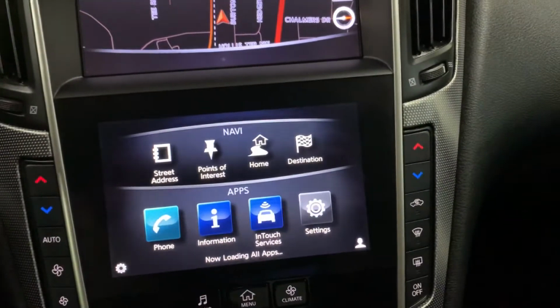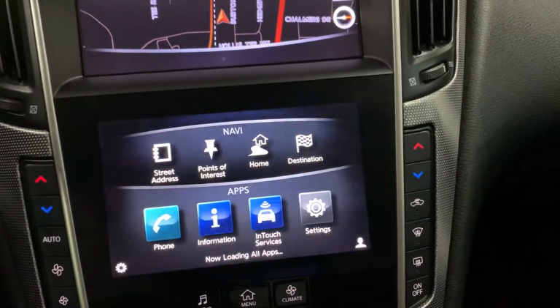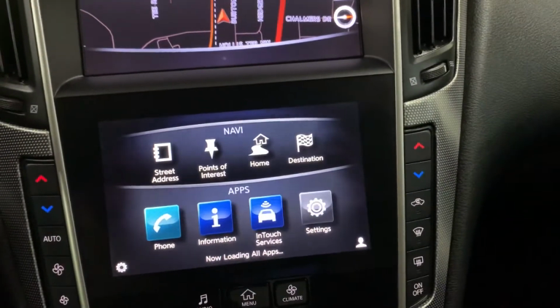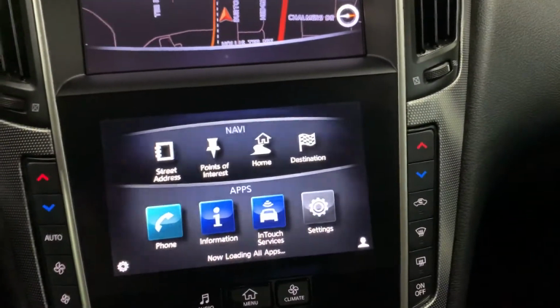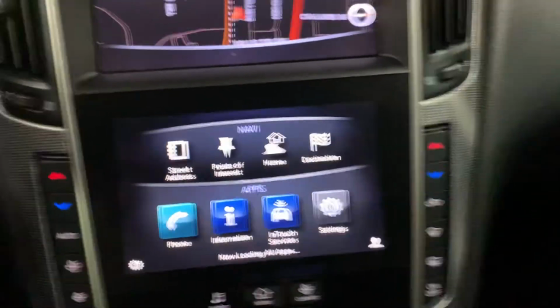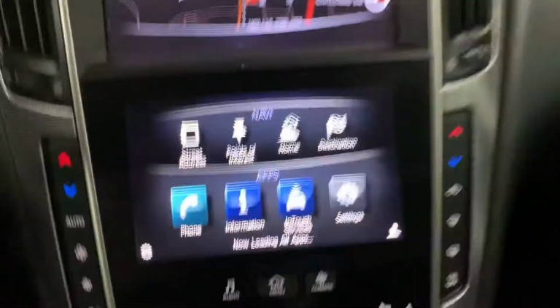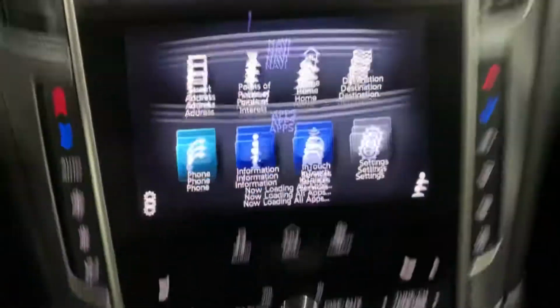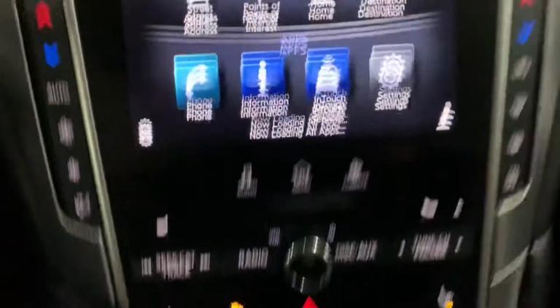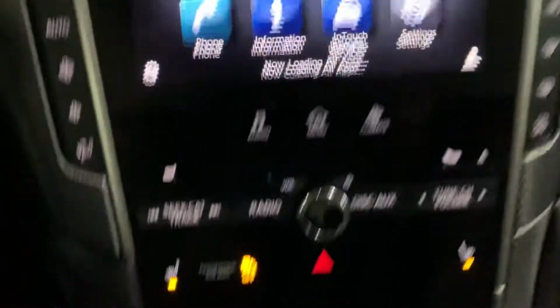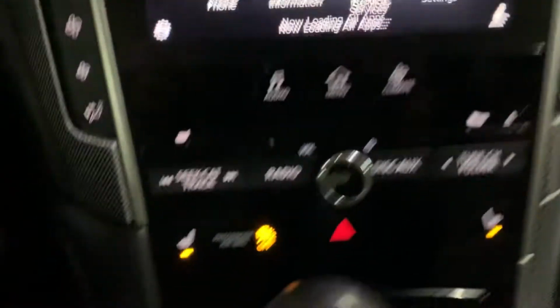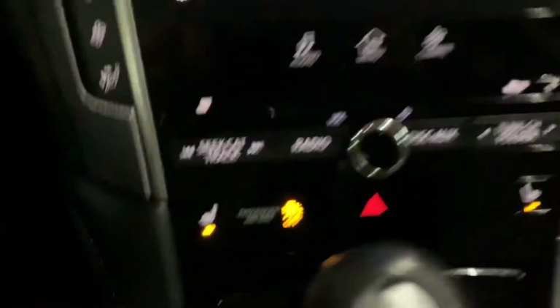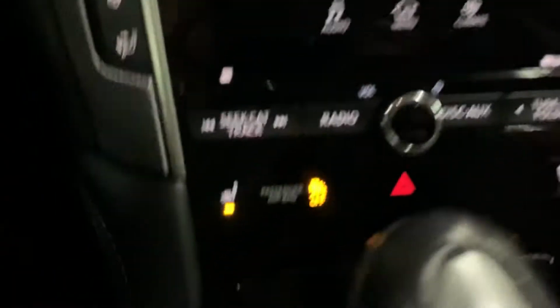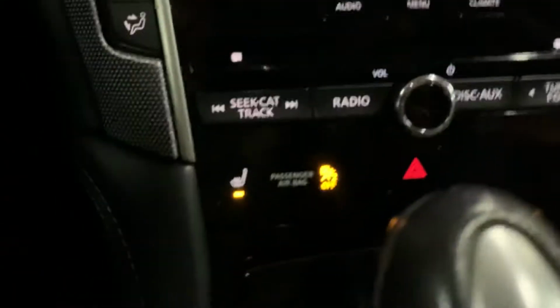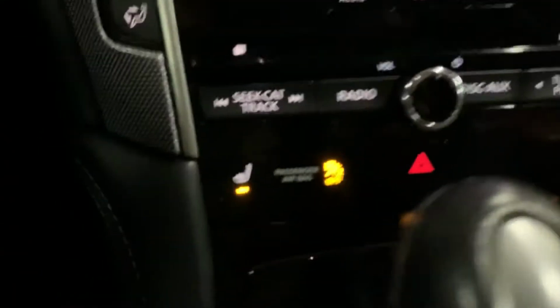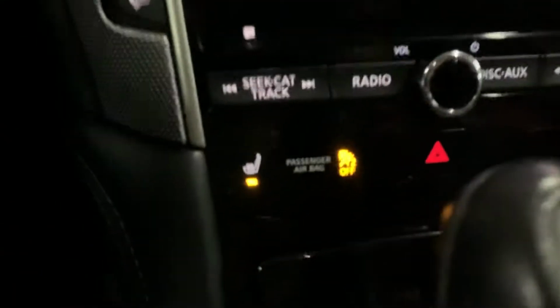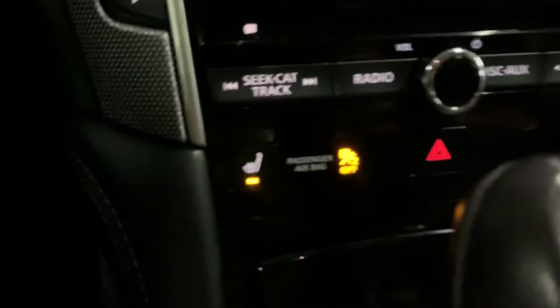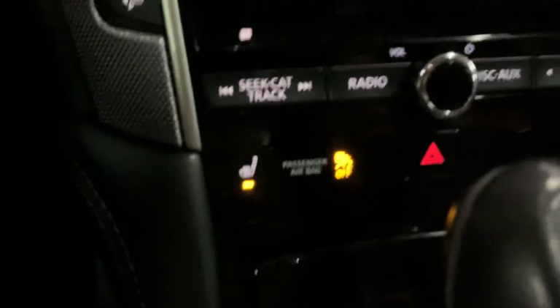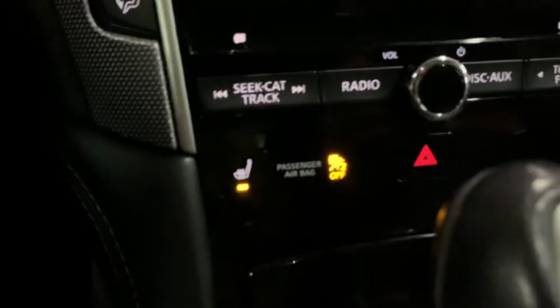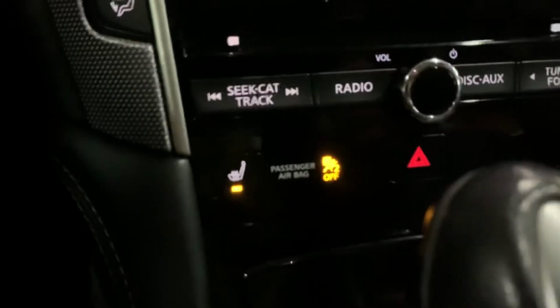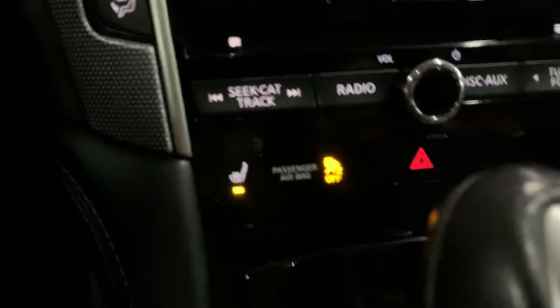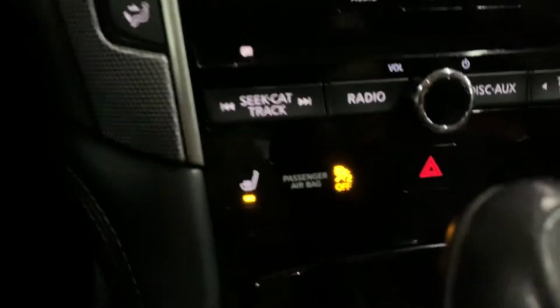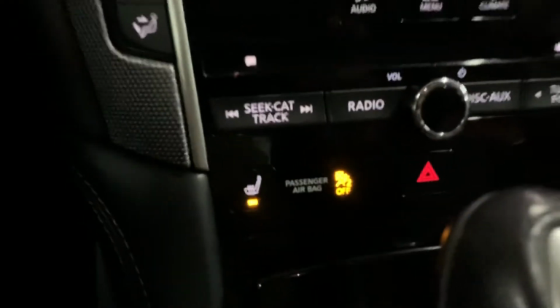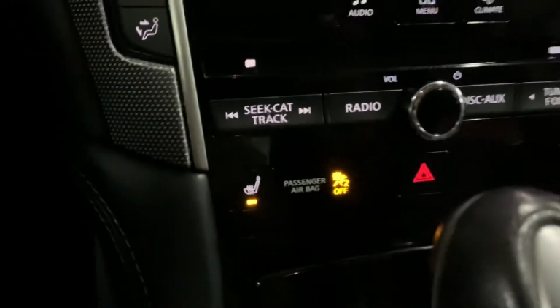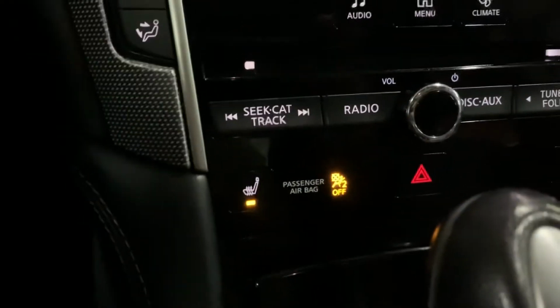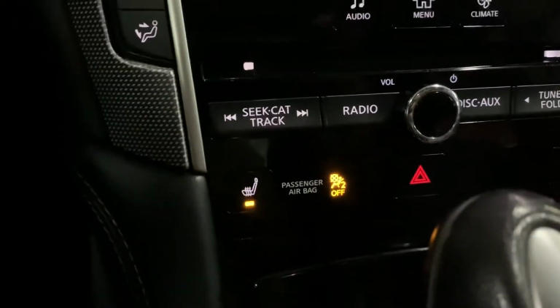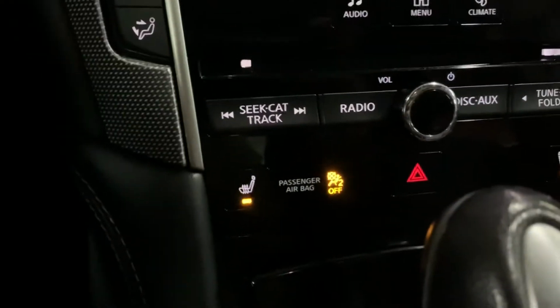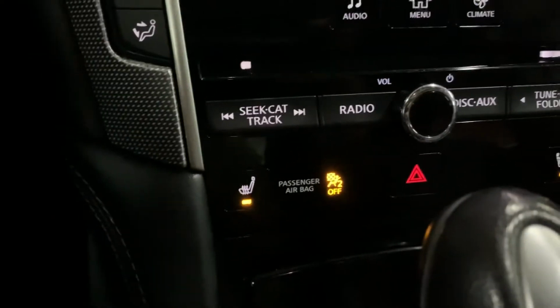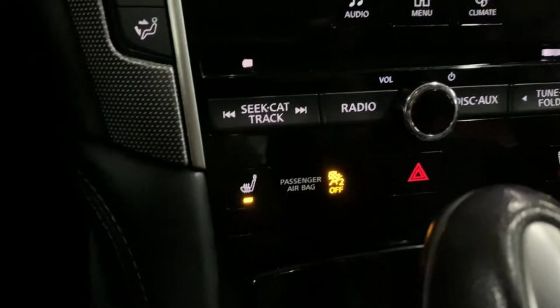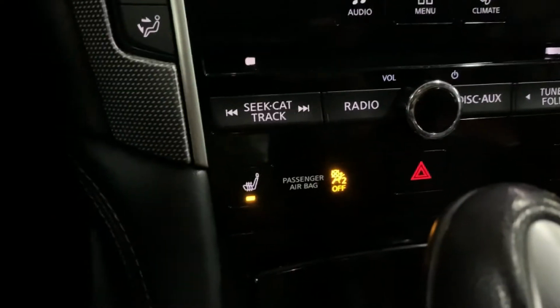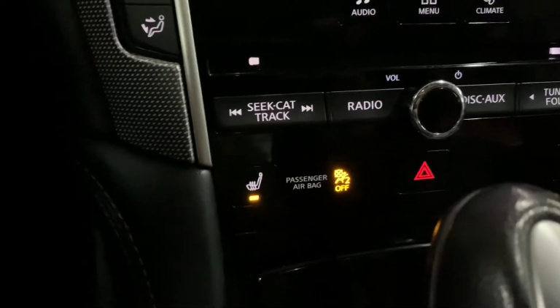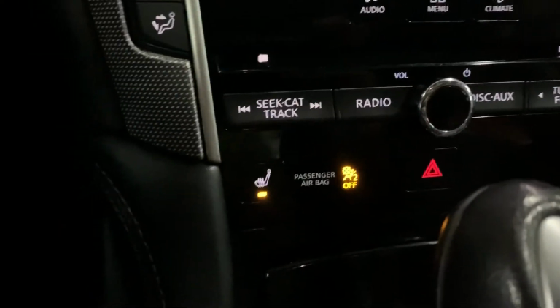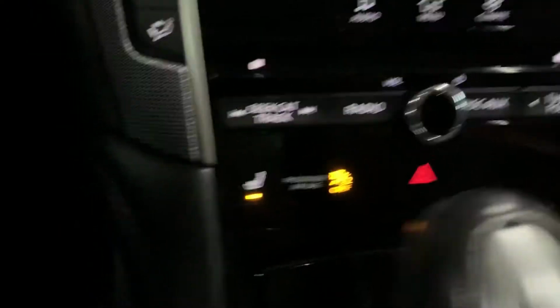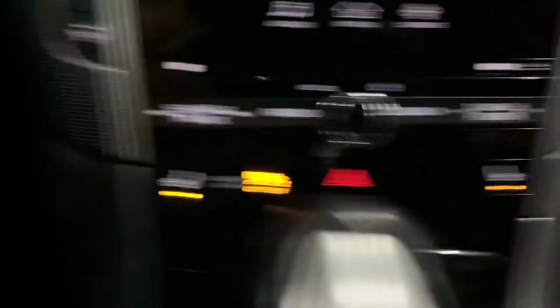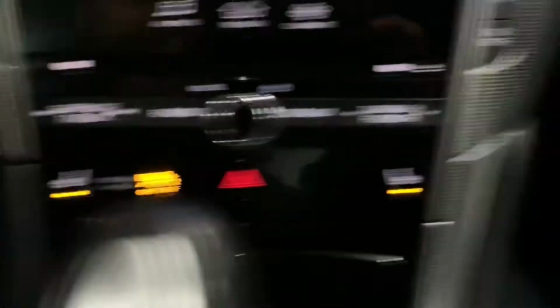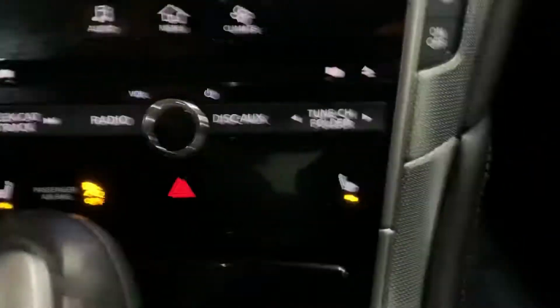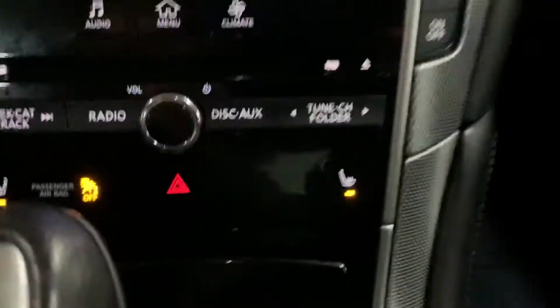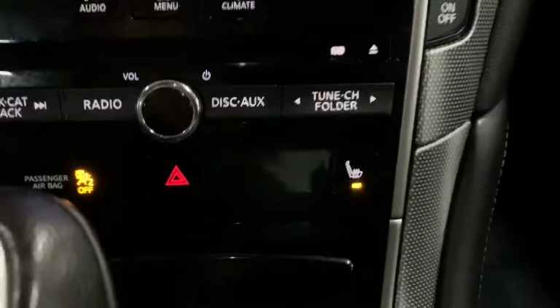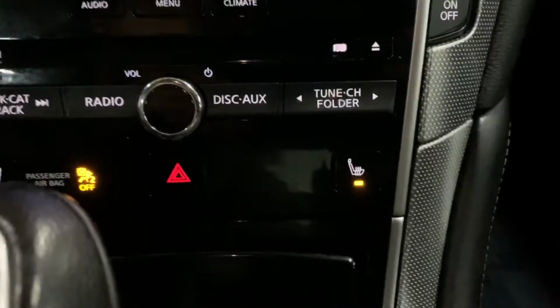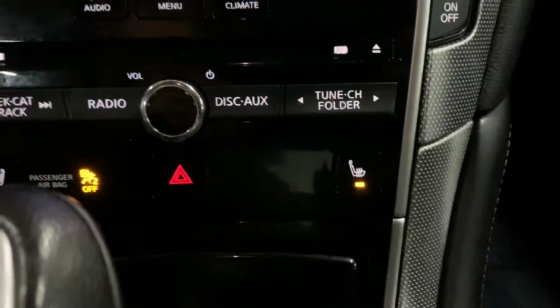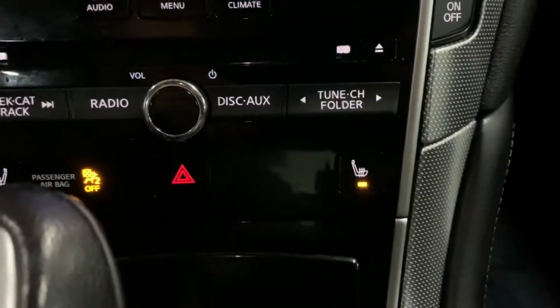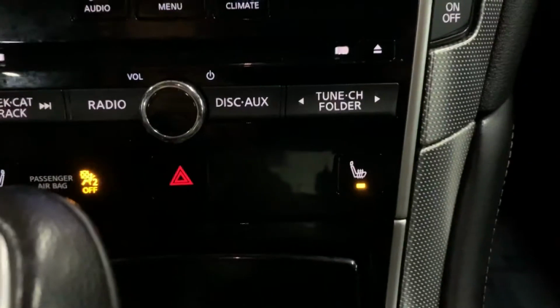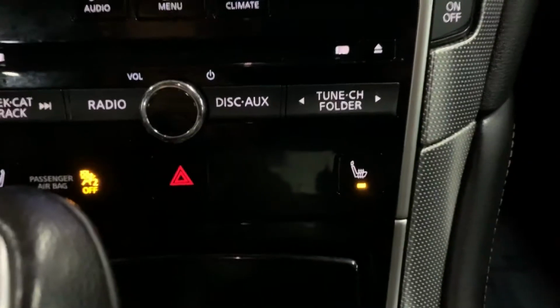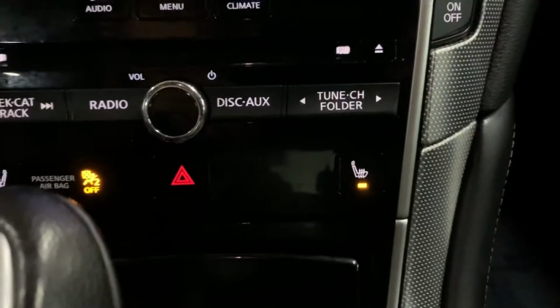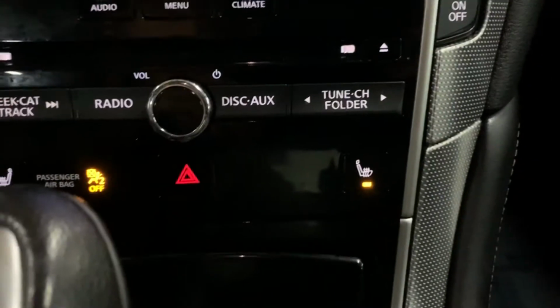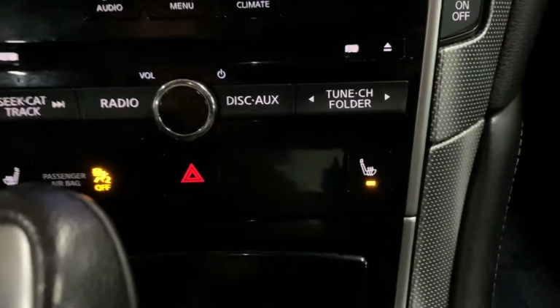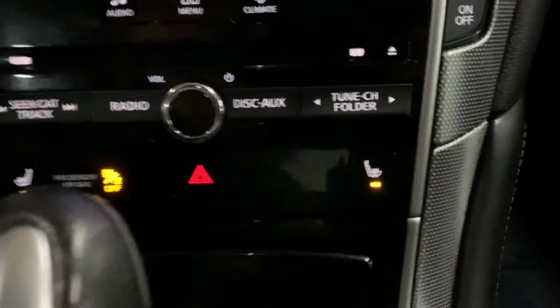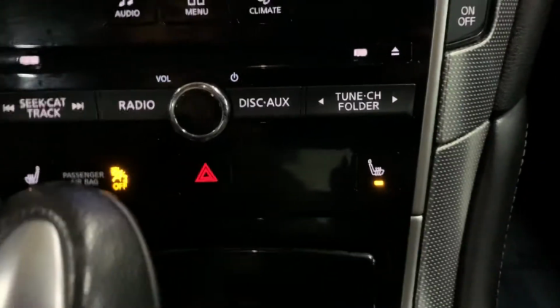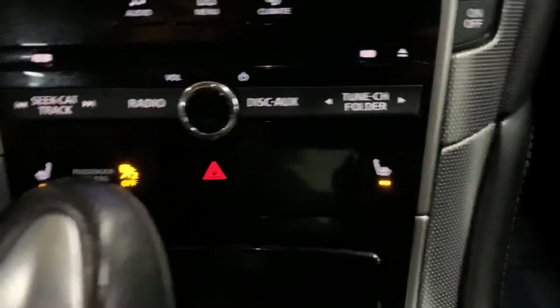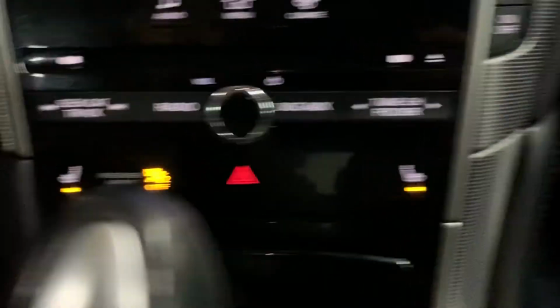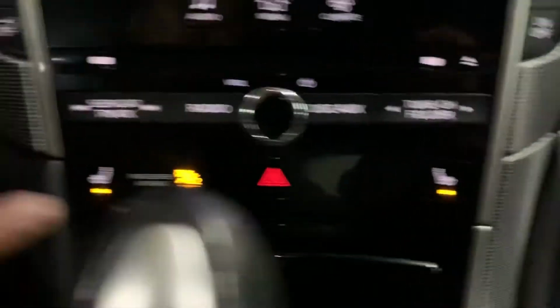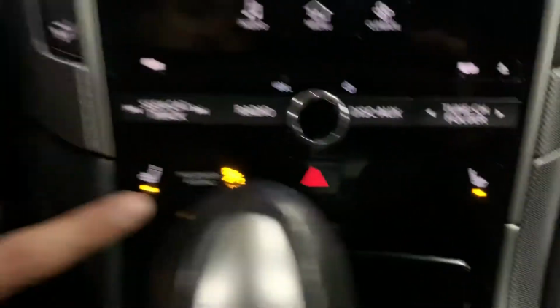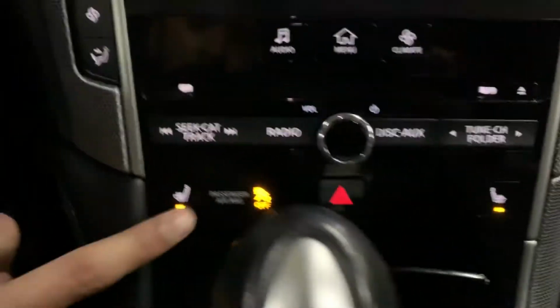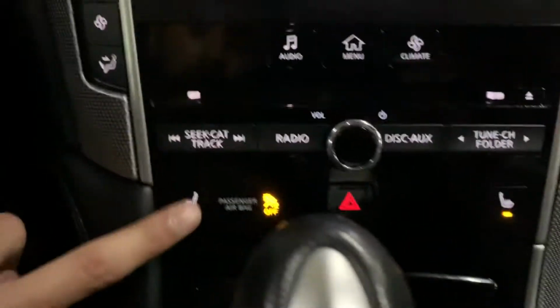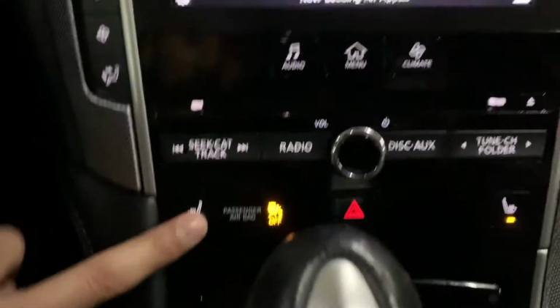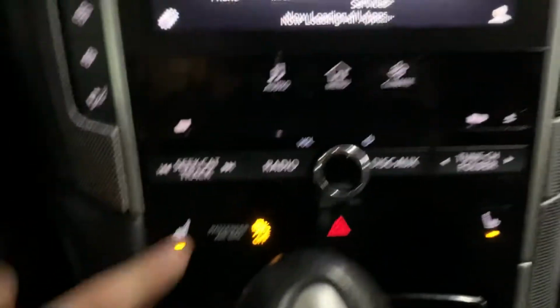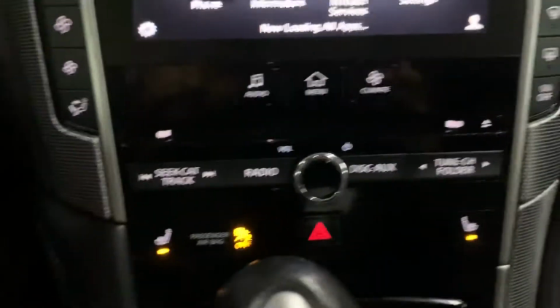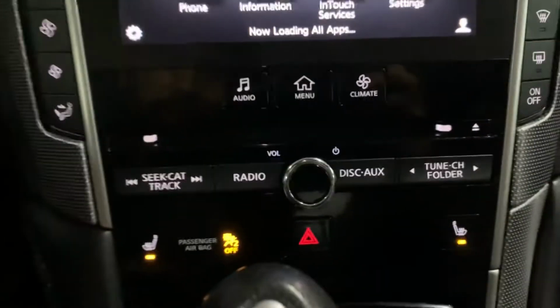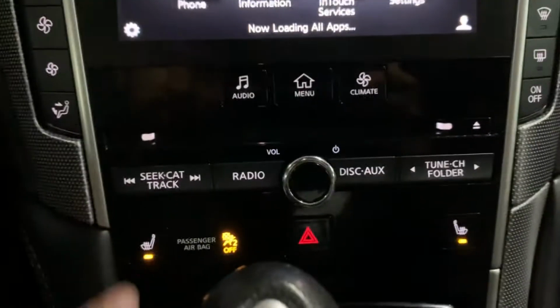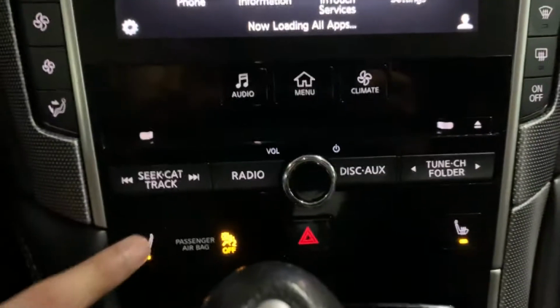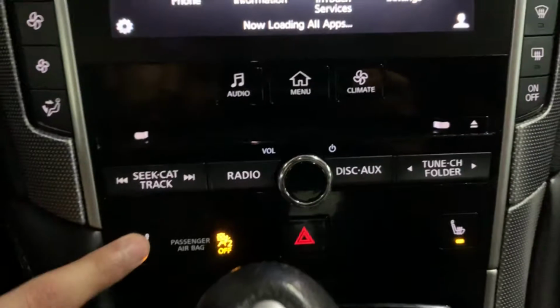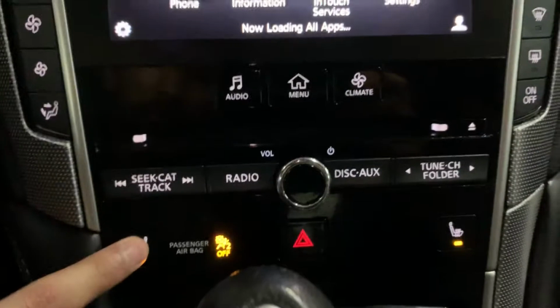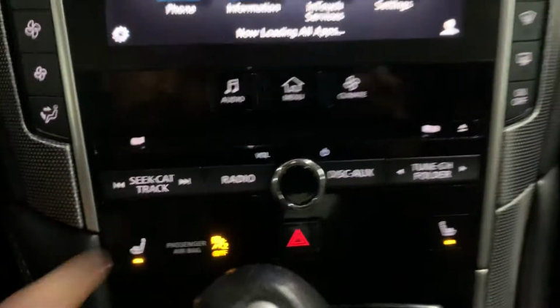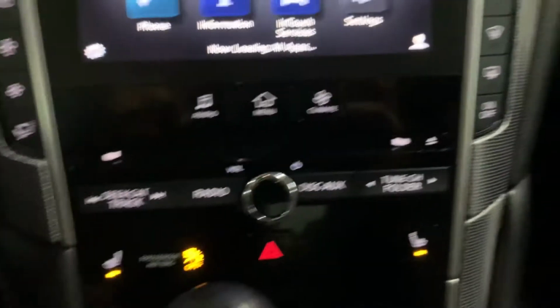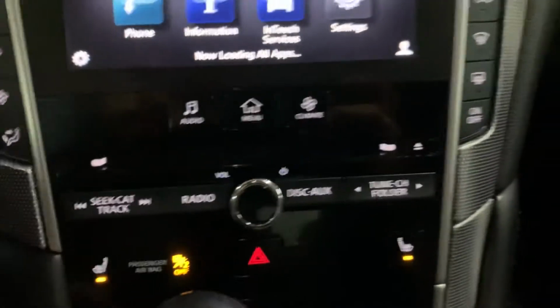You also have heating seats for both front seats. As you can see, those are working fine.